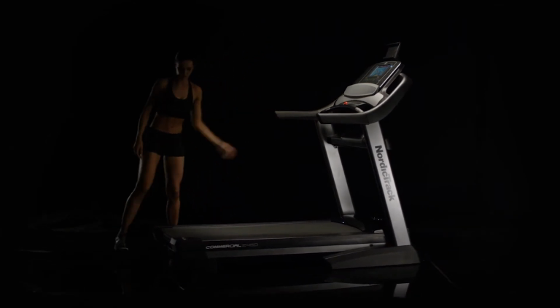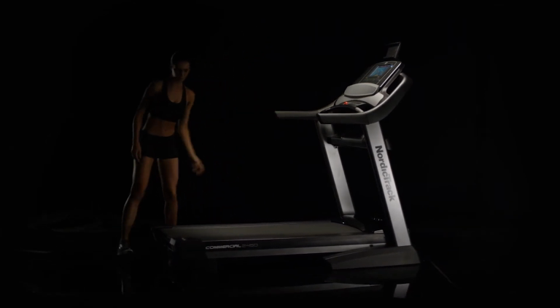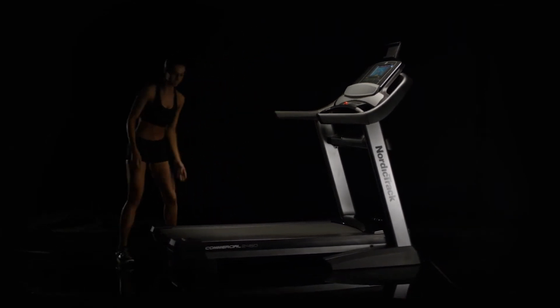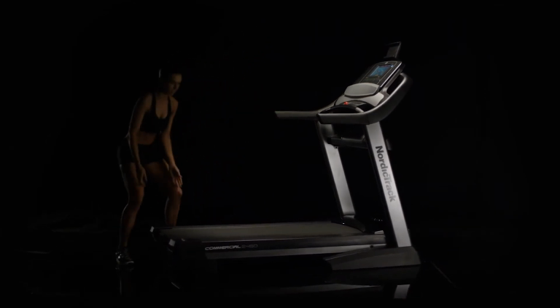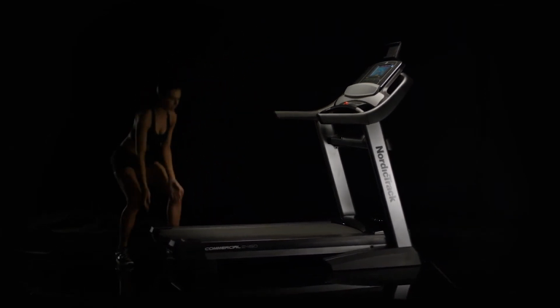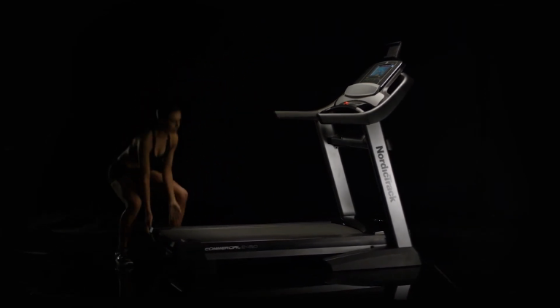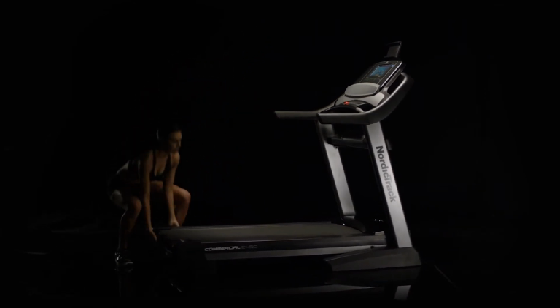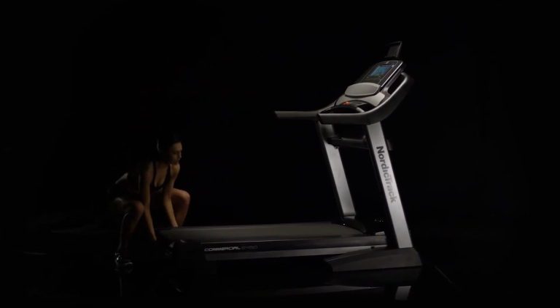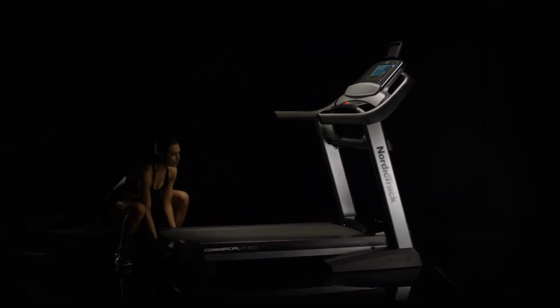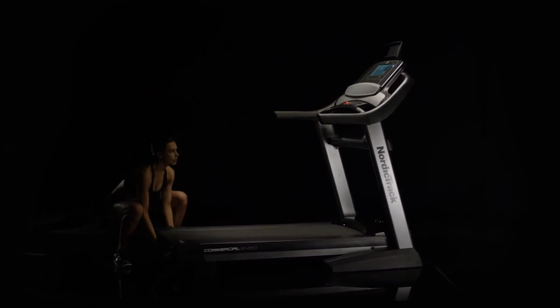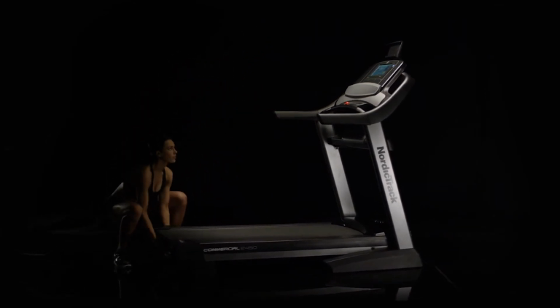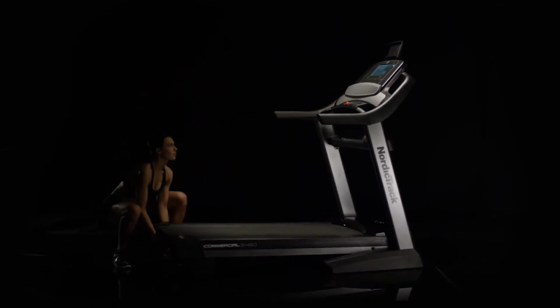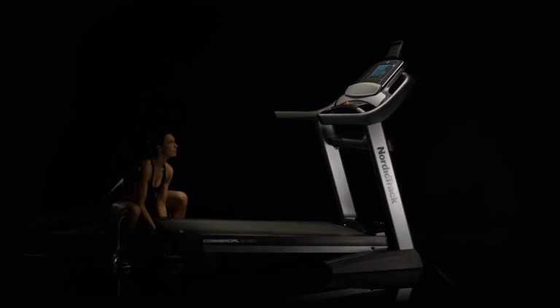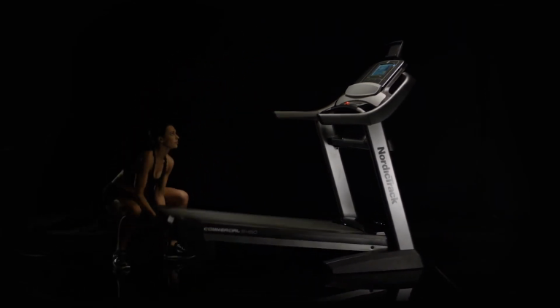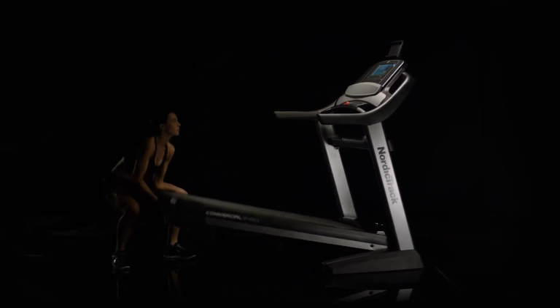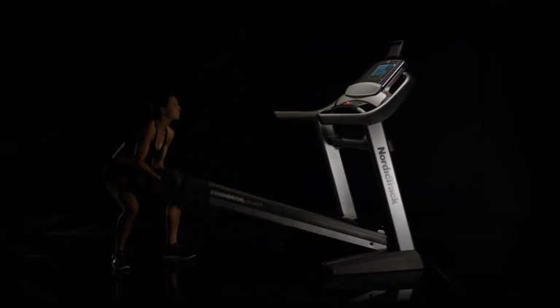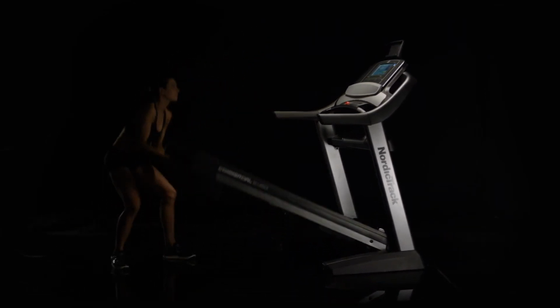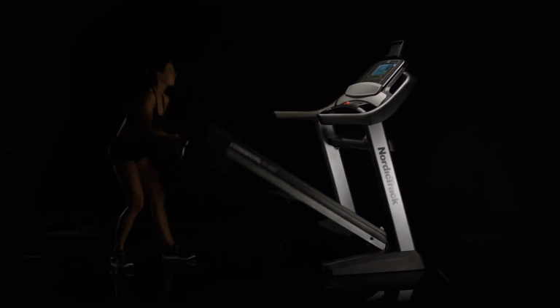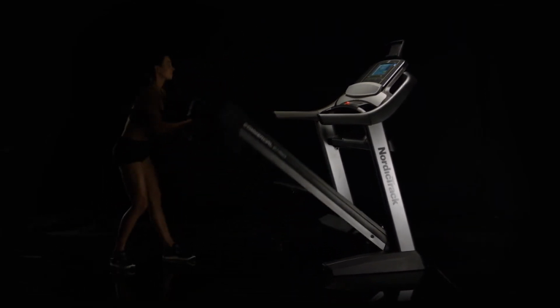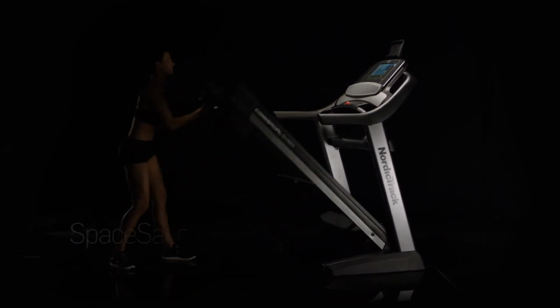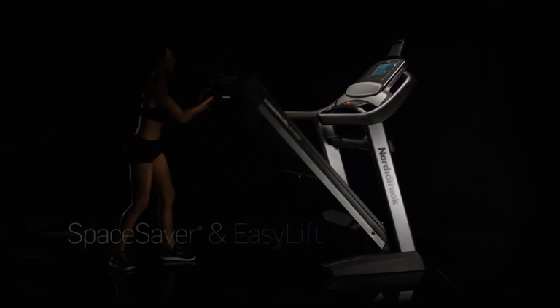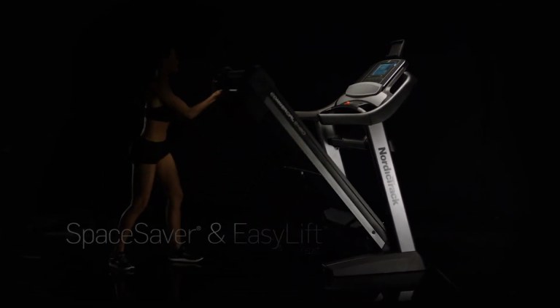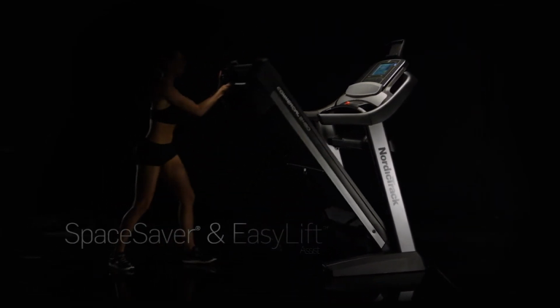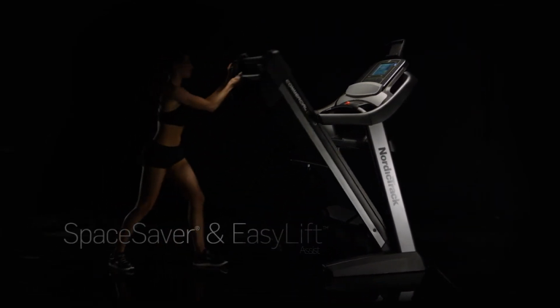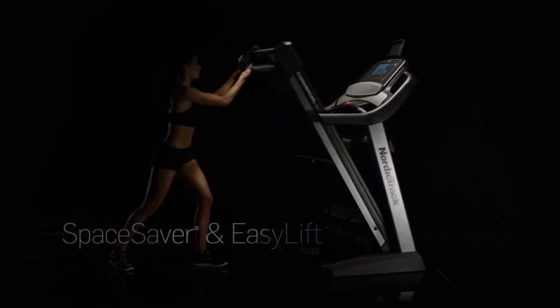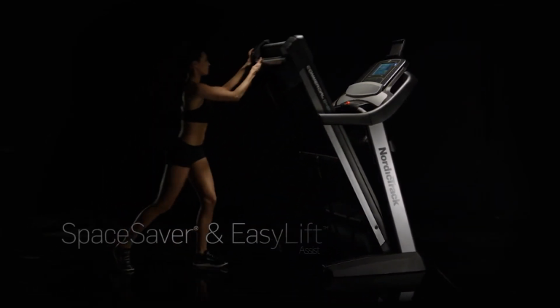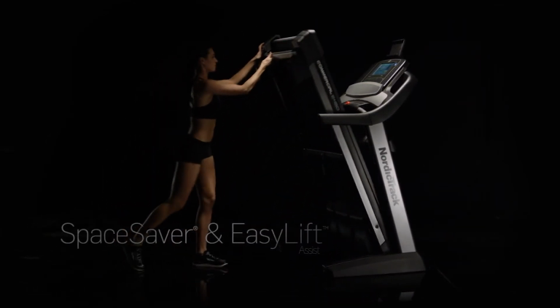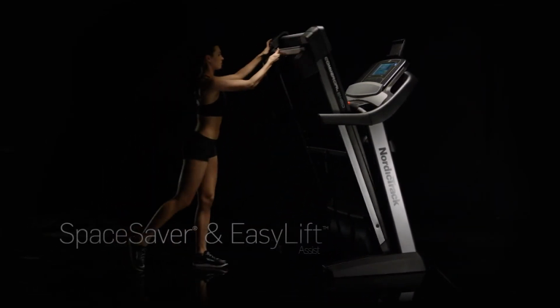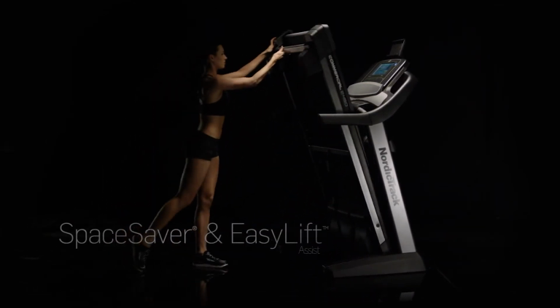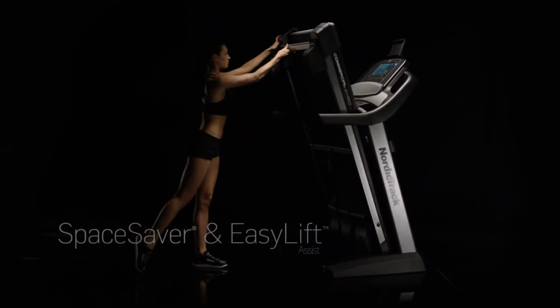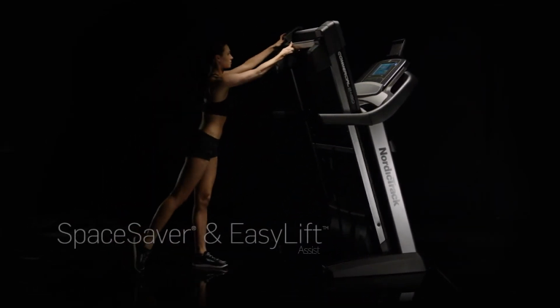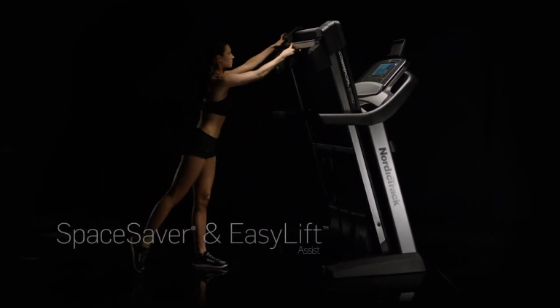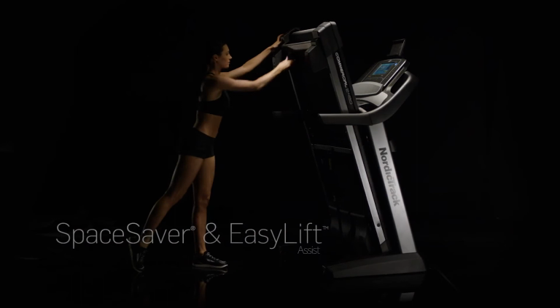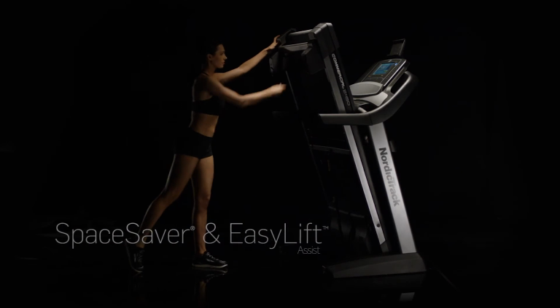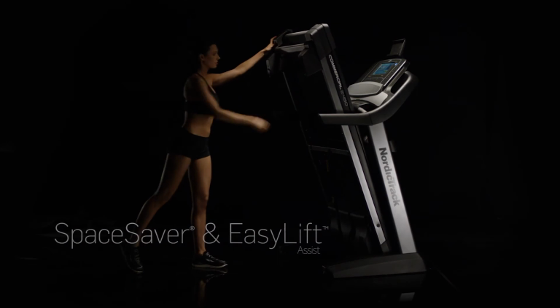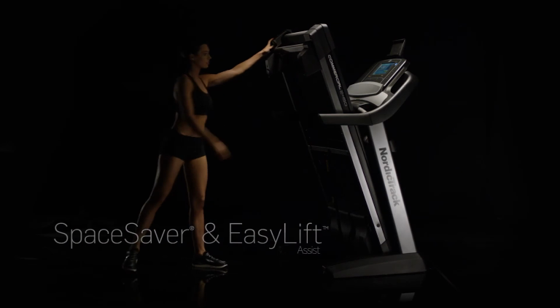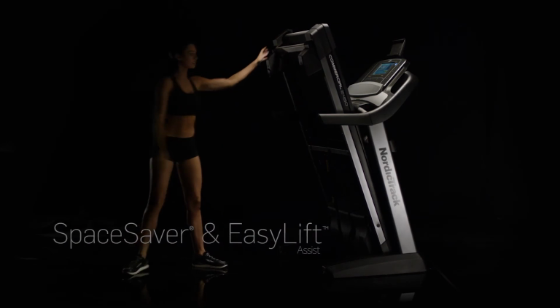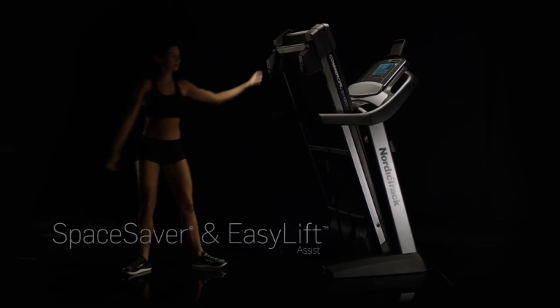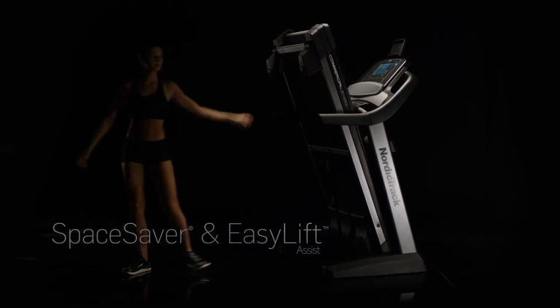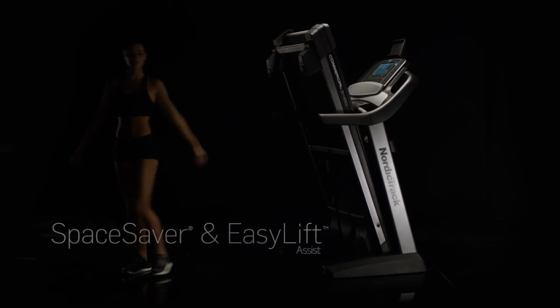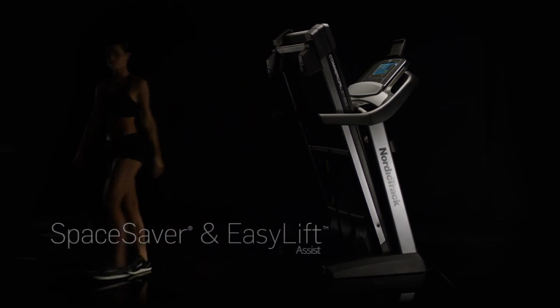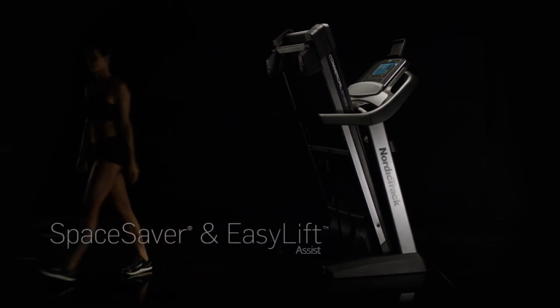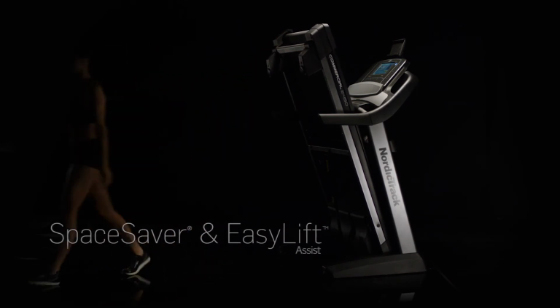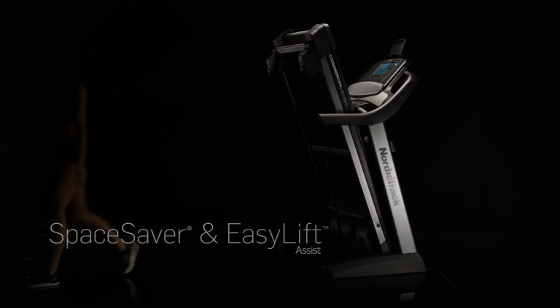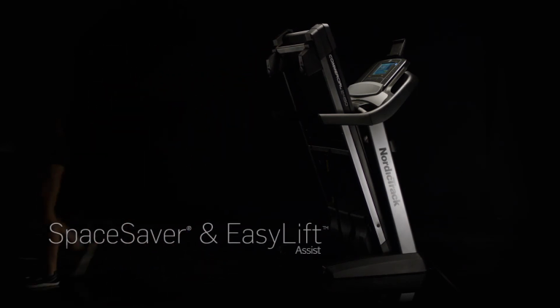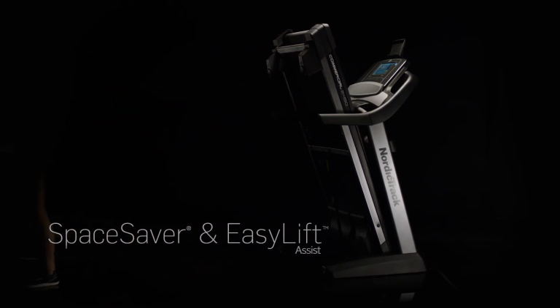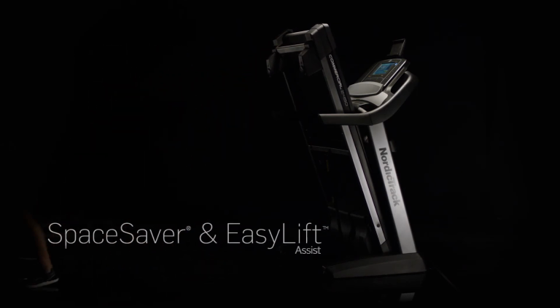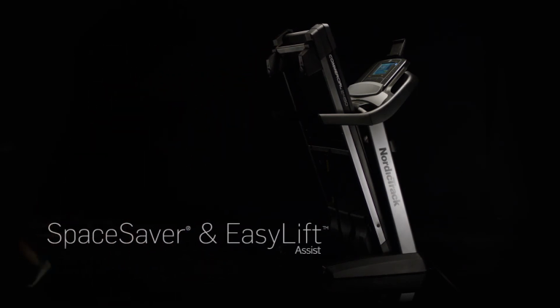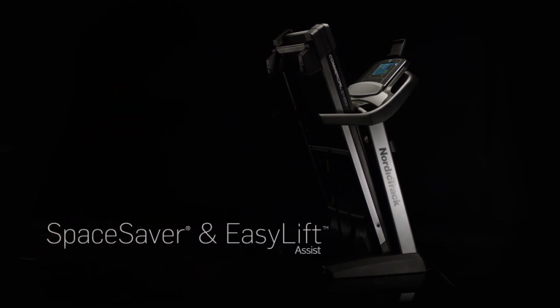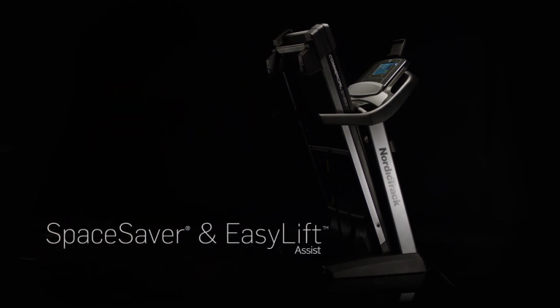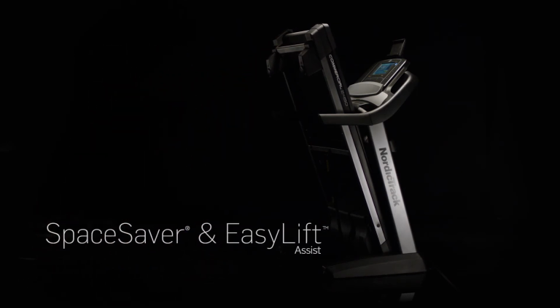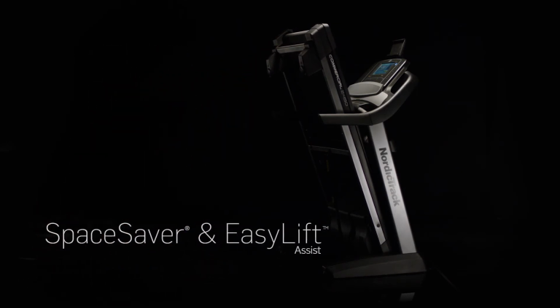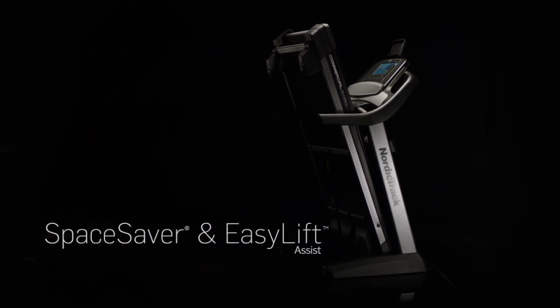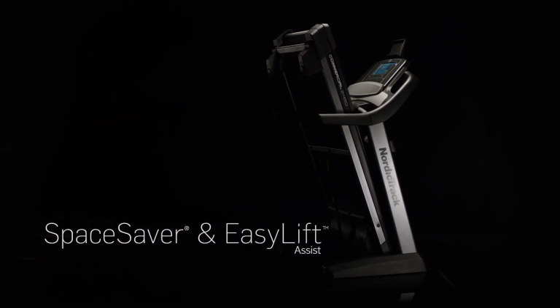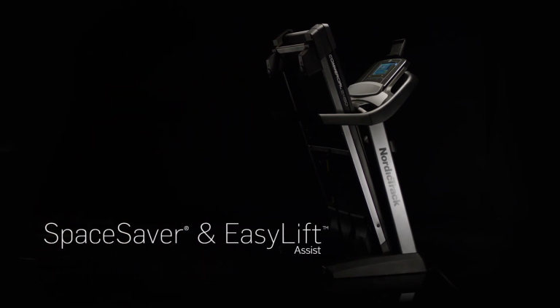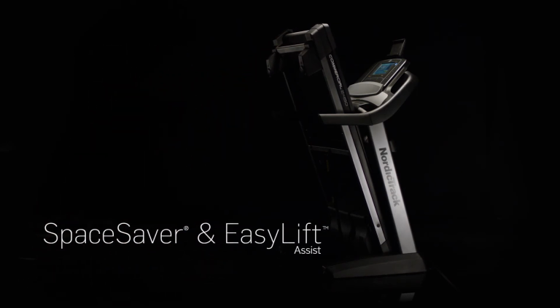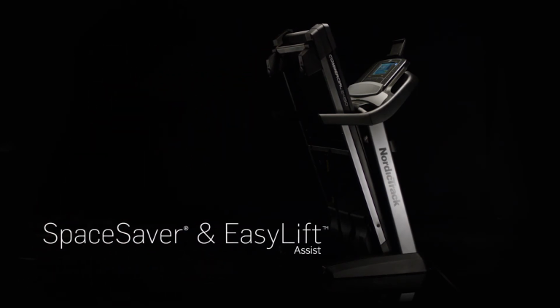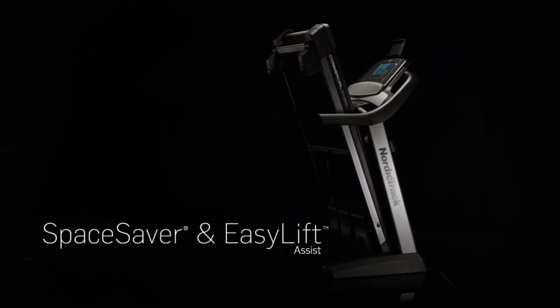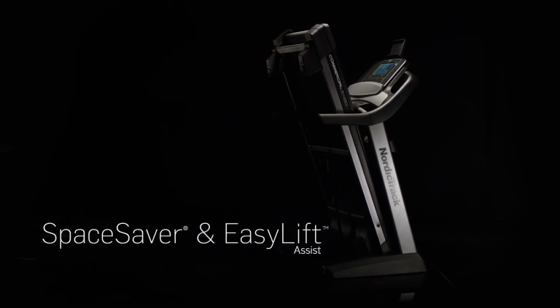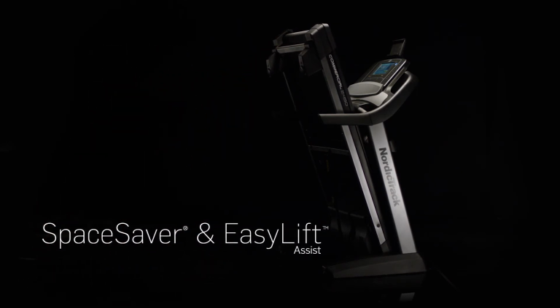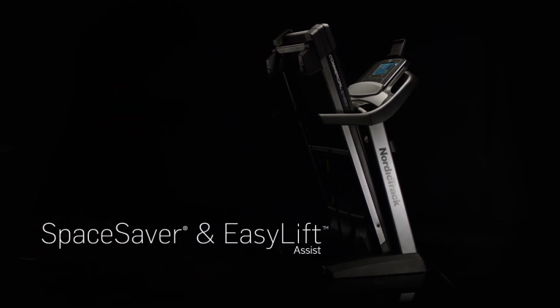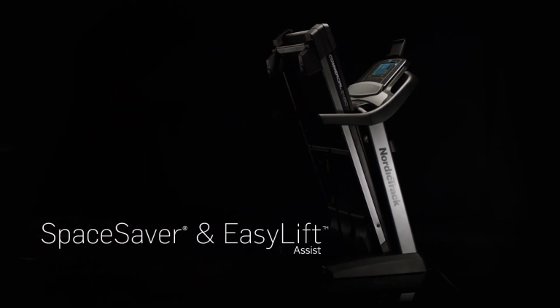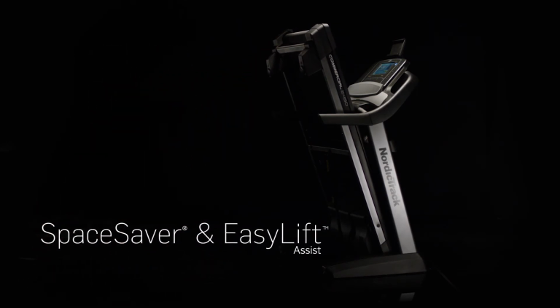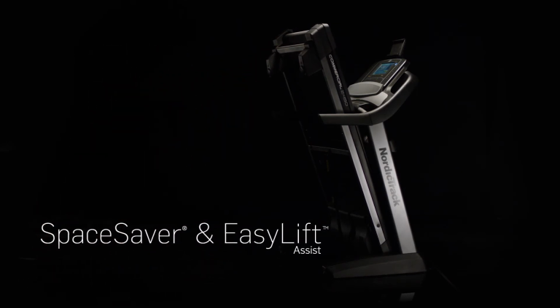When you're done with your workout, folding and storing your machine has never been easier with the innovative space saver design and easy lift assist.